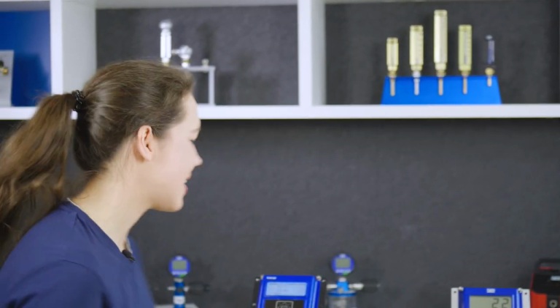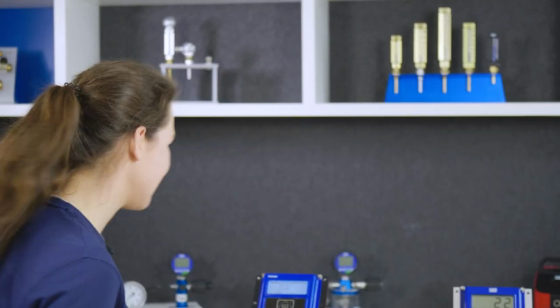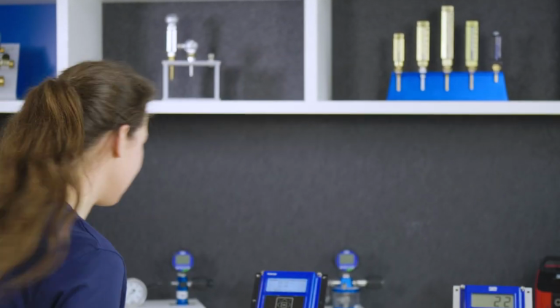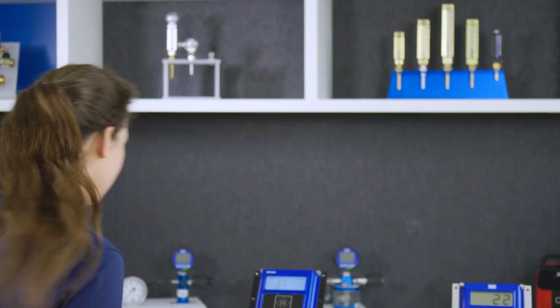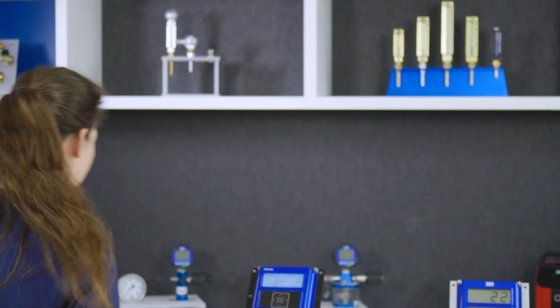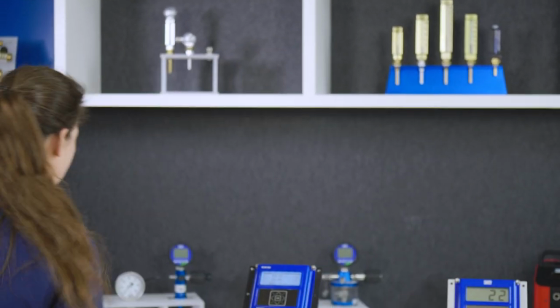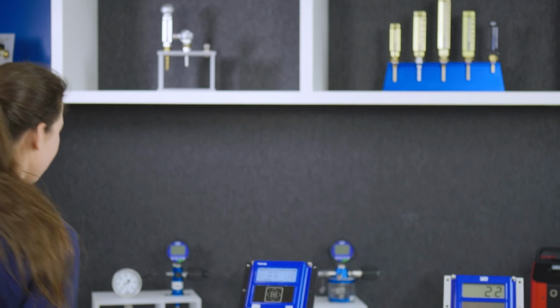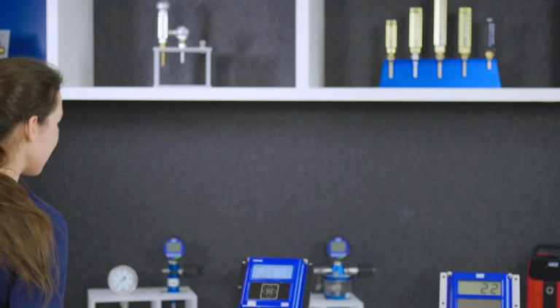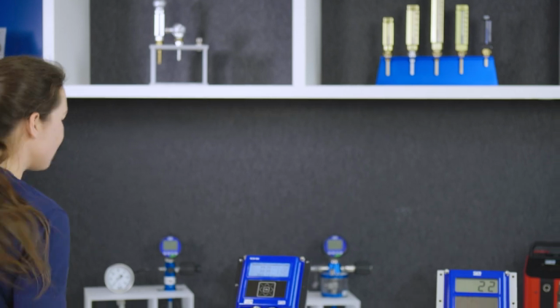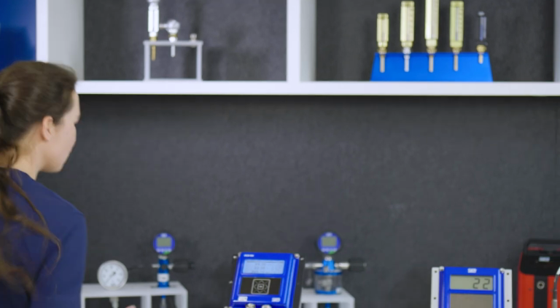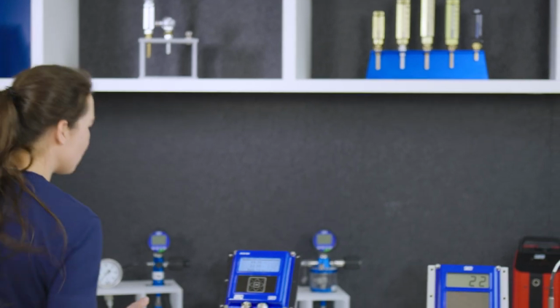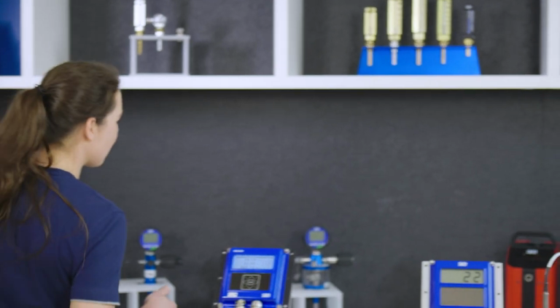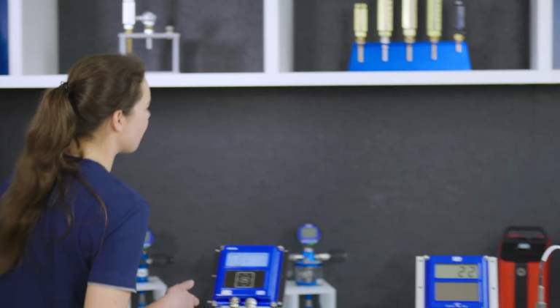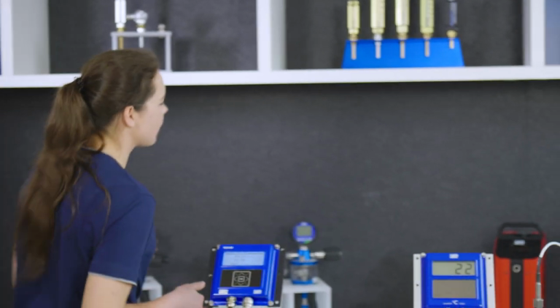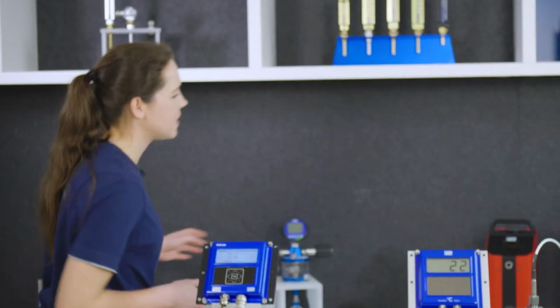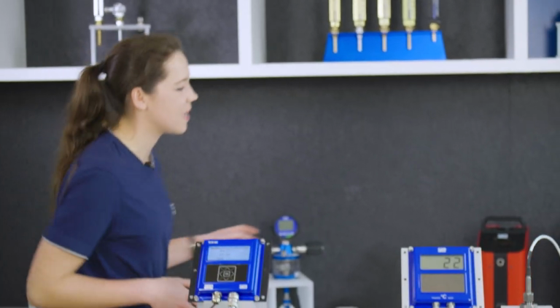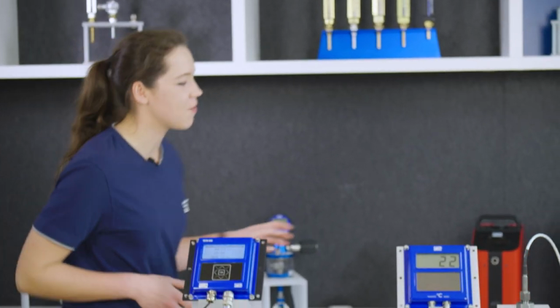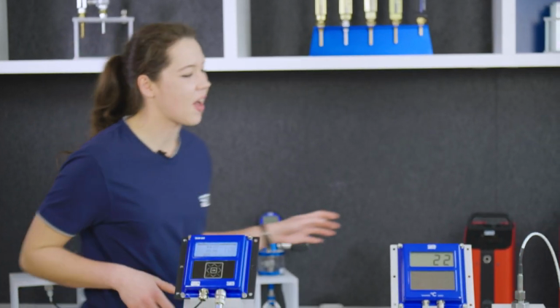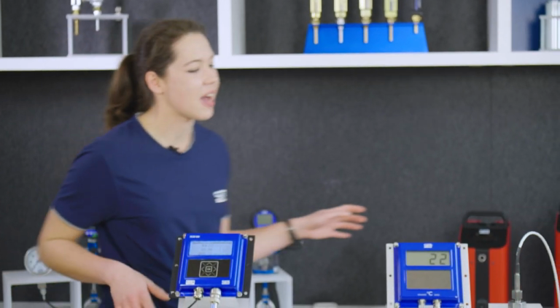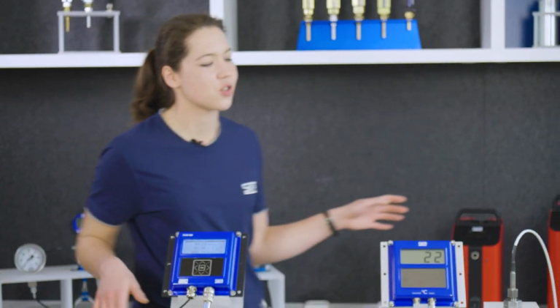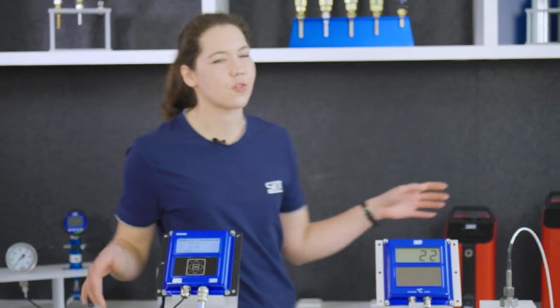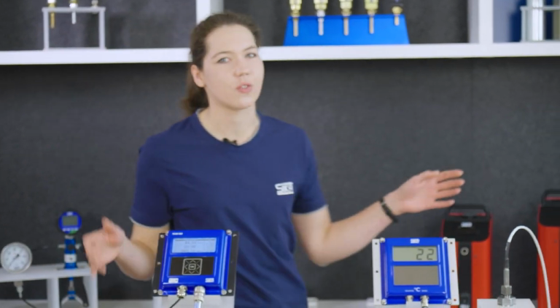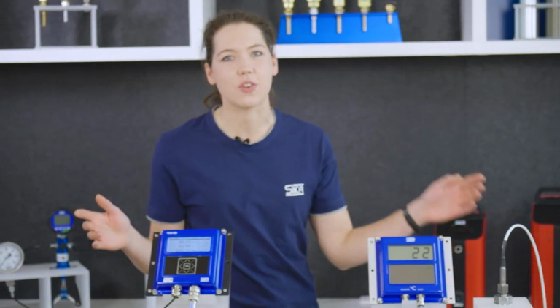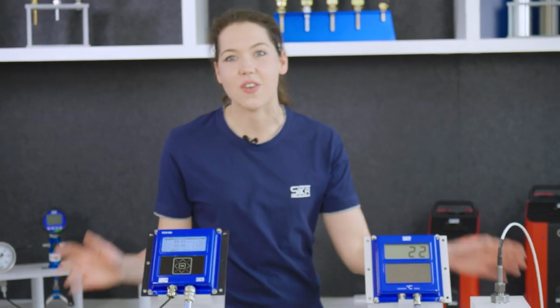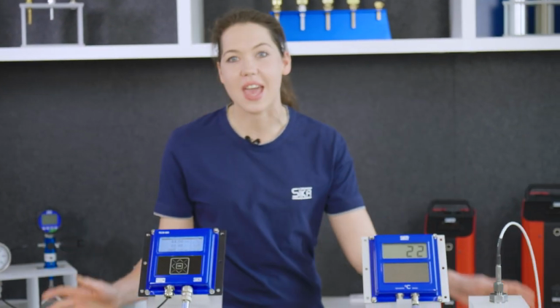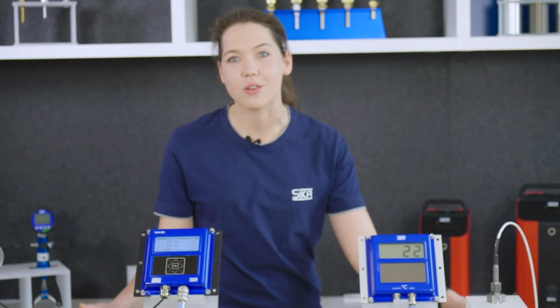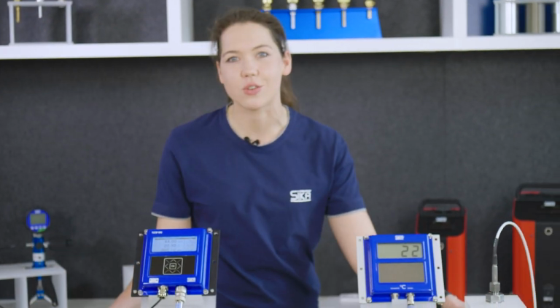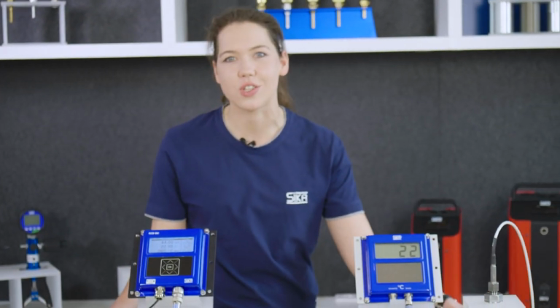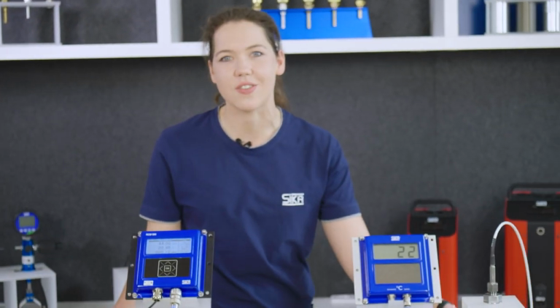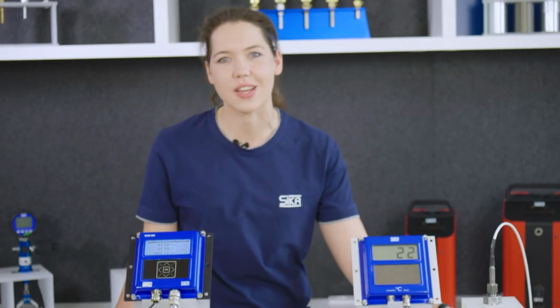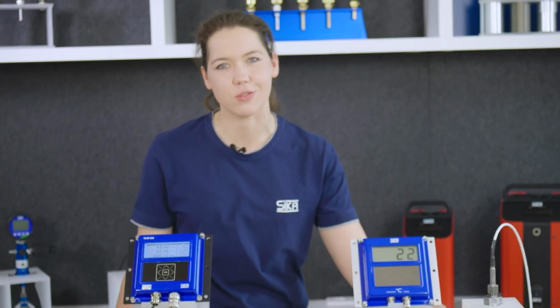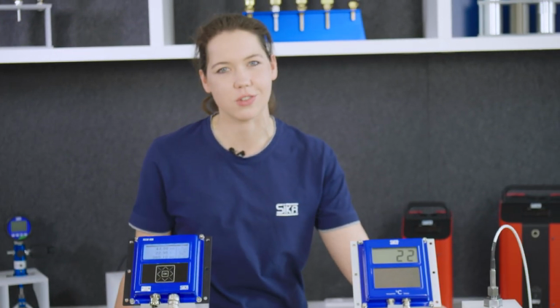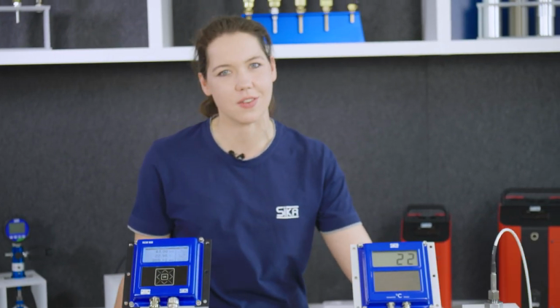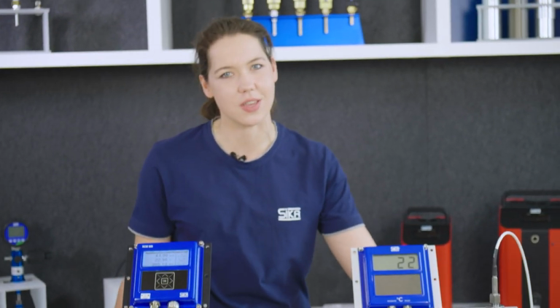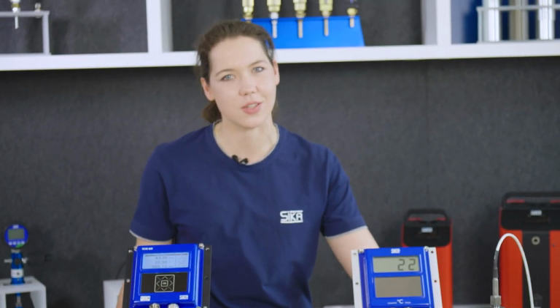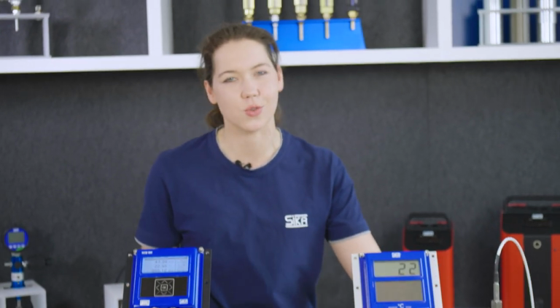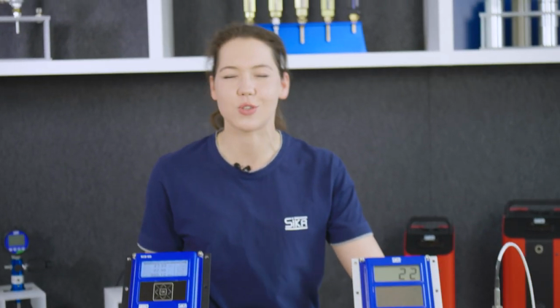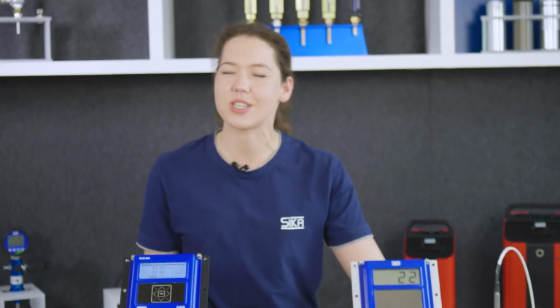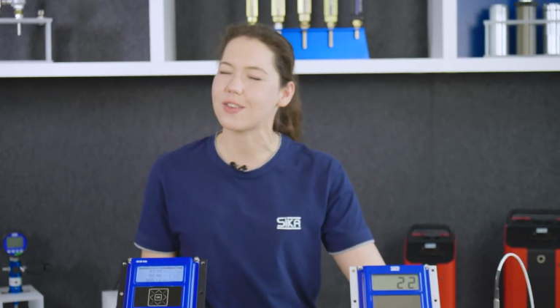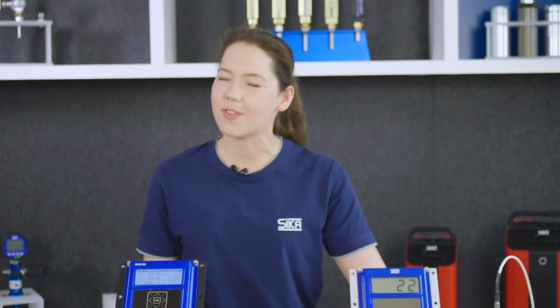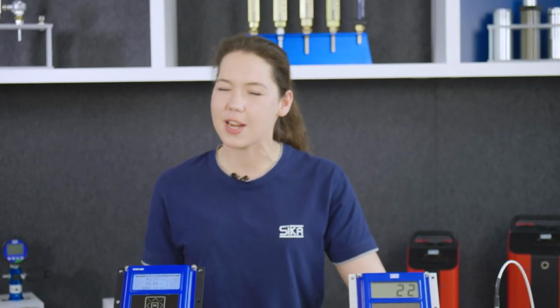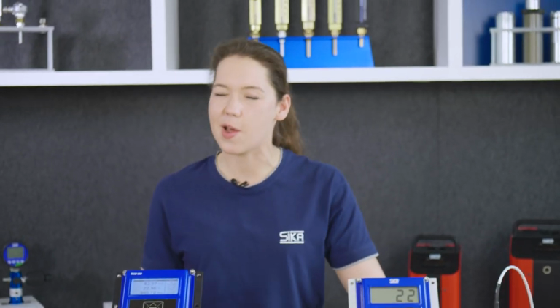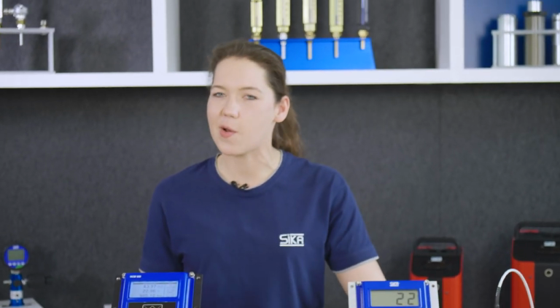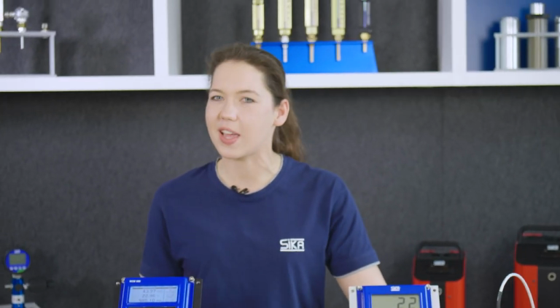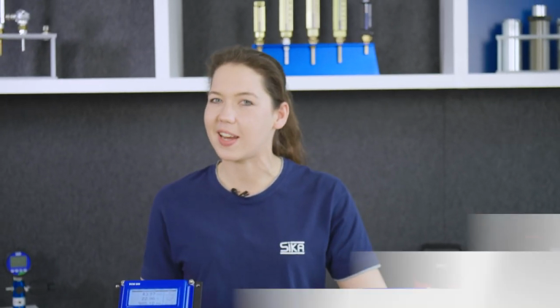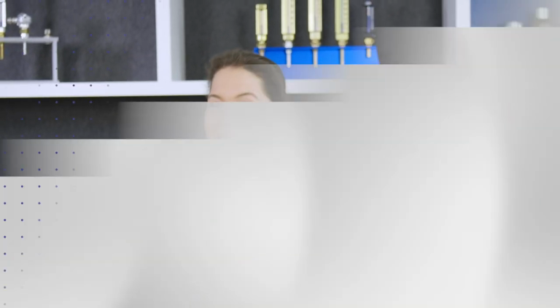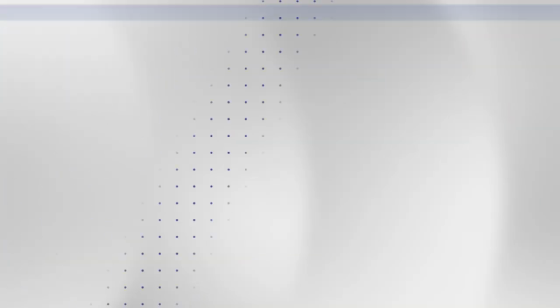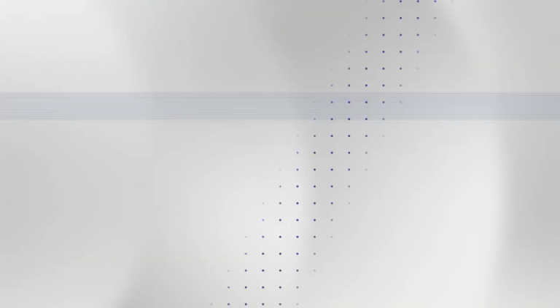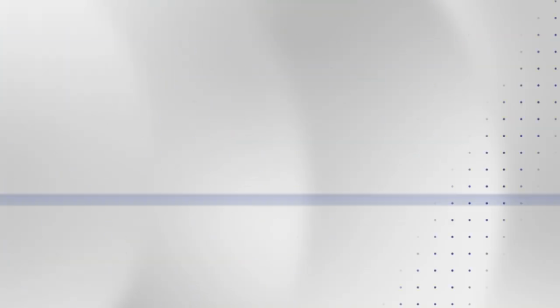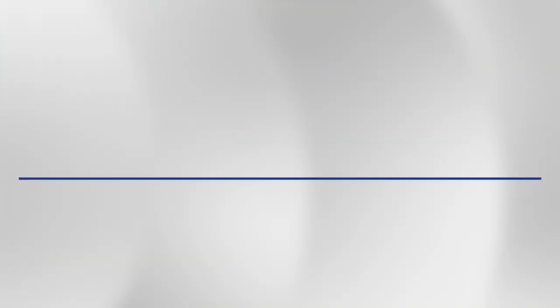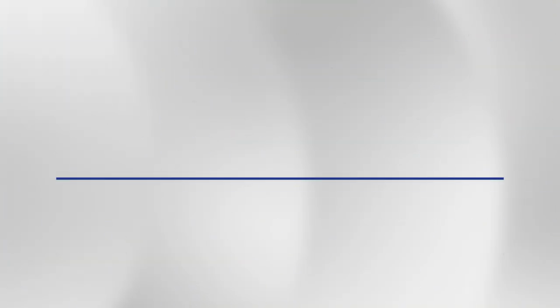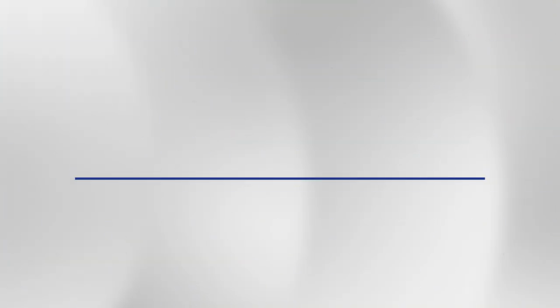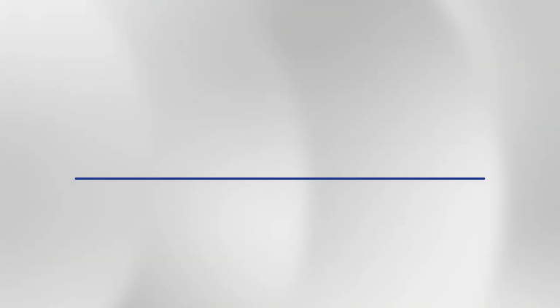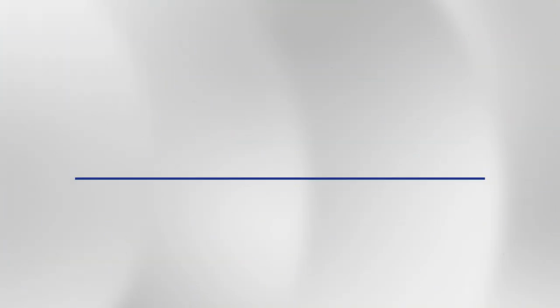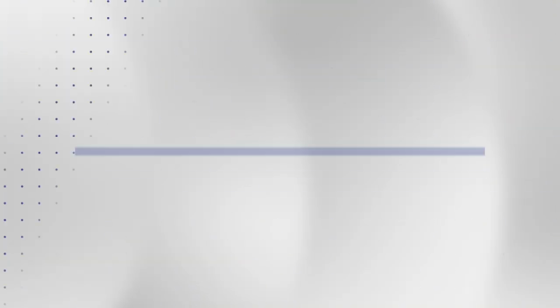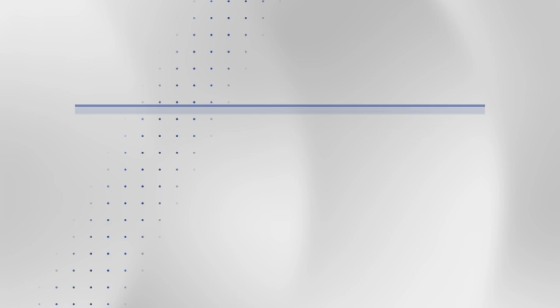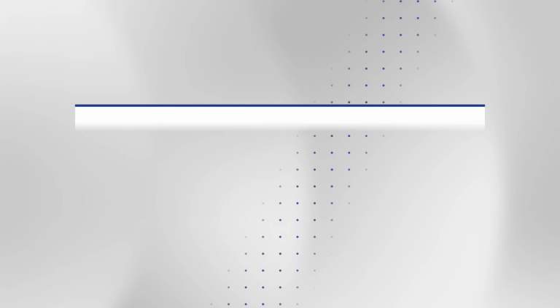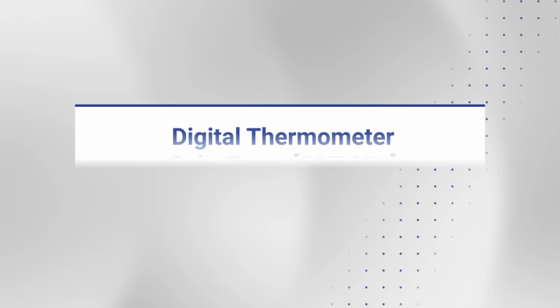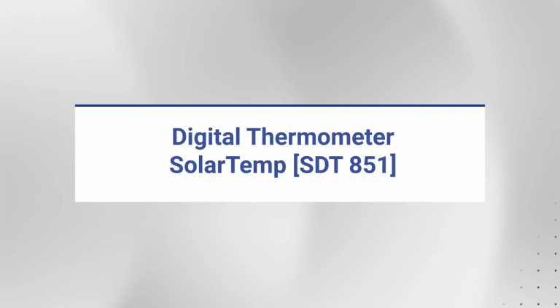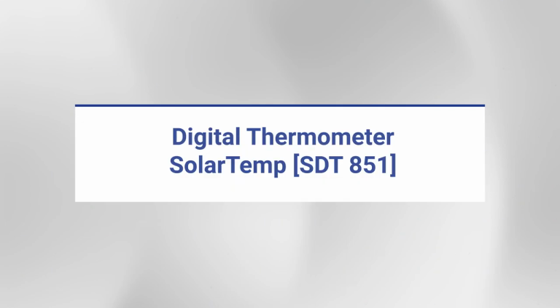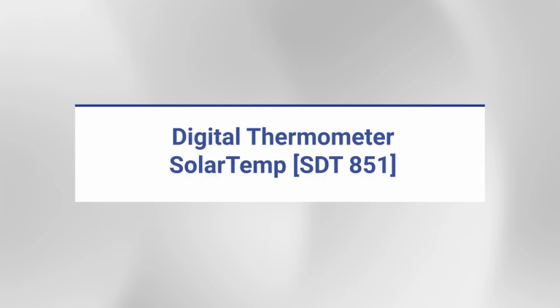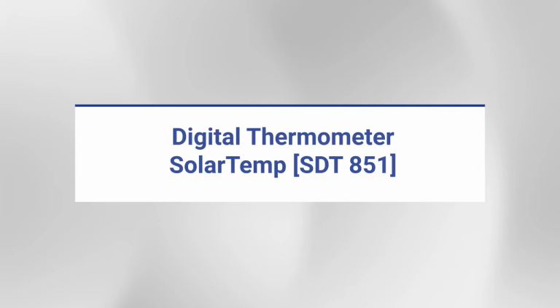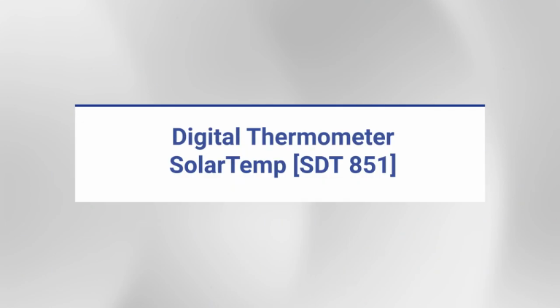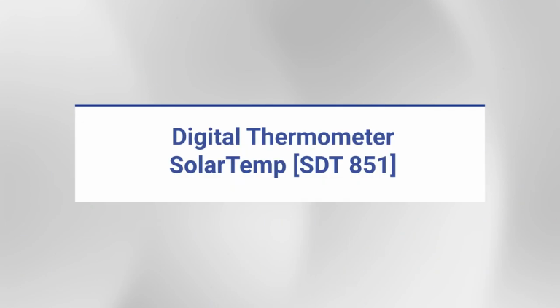These thermometers are among the world's best in their segment and can be found traveling the world on huge cargo ships, and in this video I'll explain to you why.